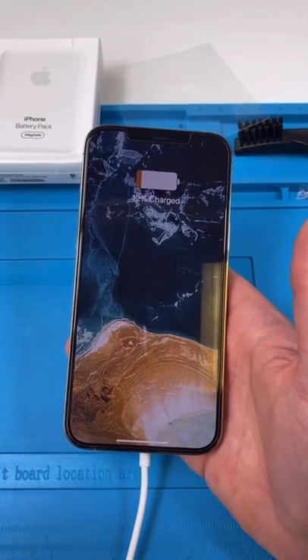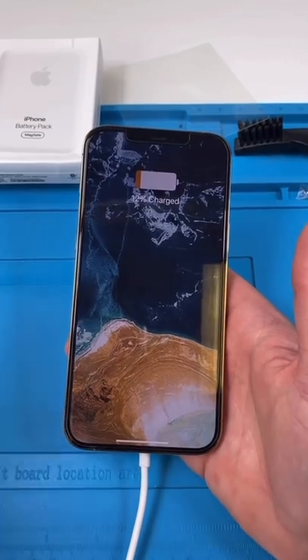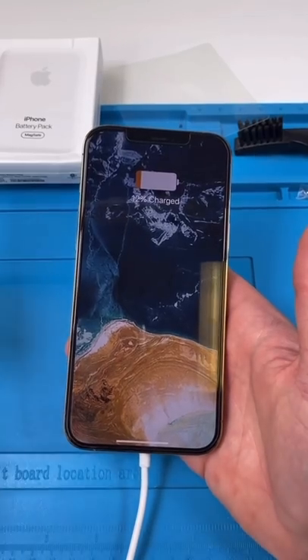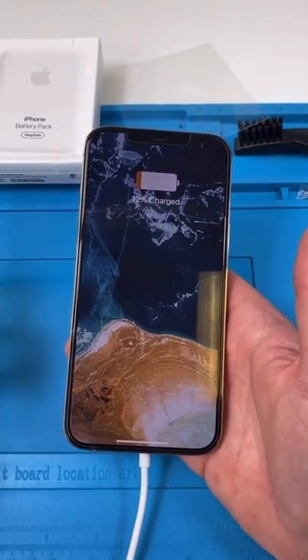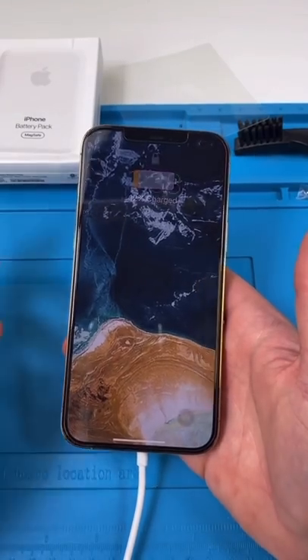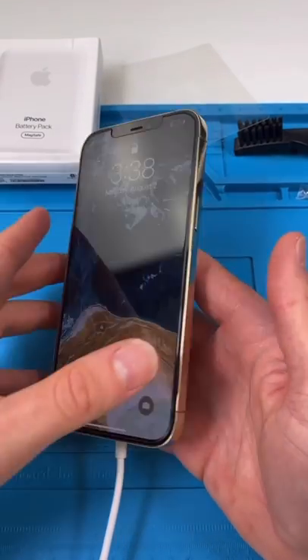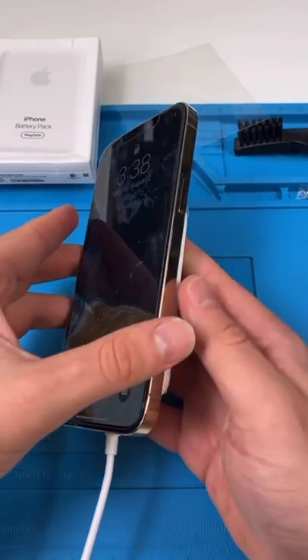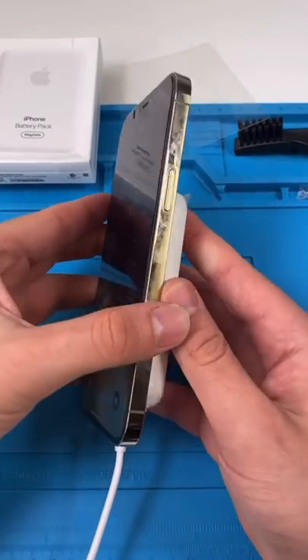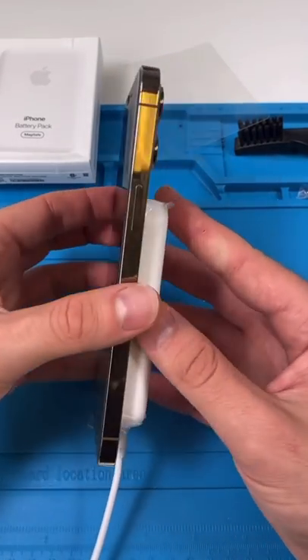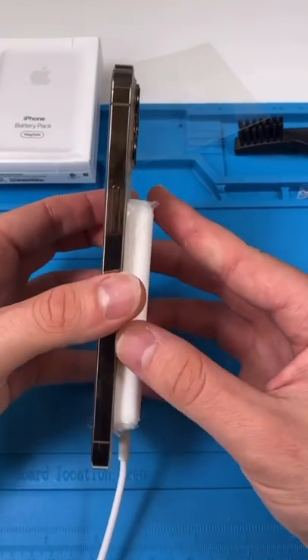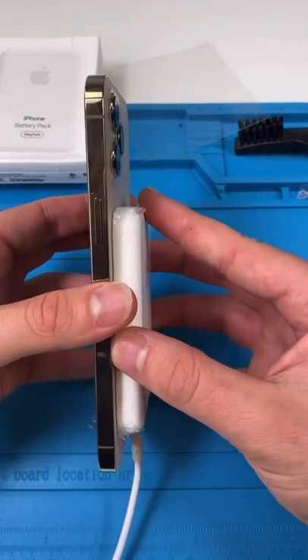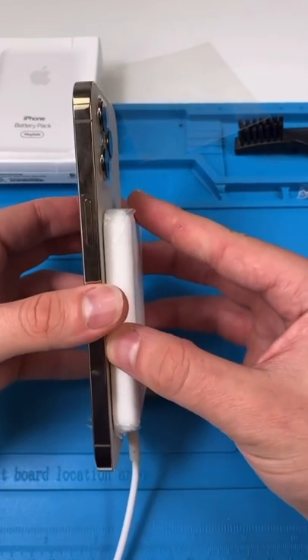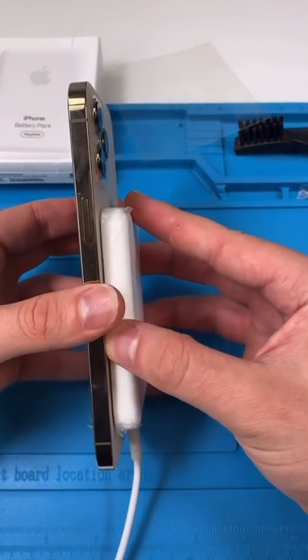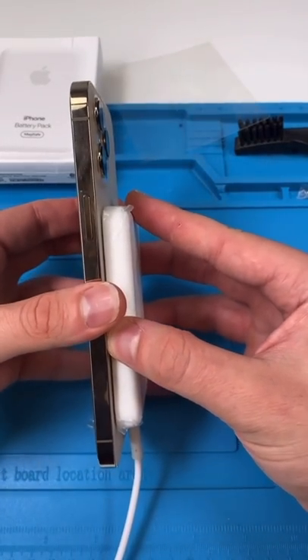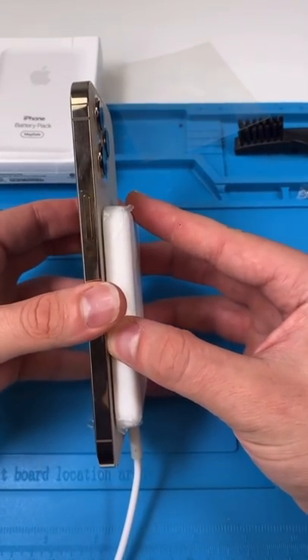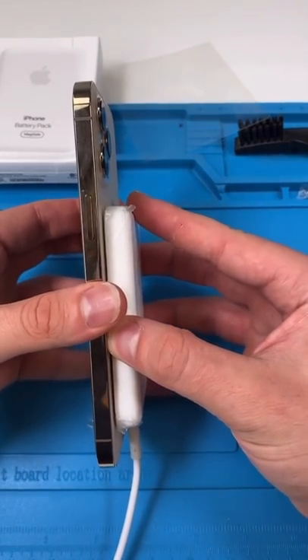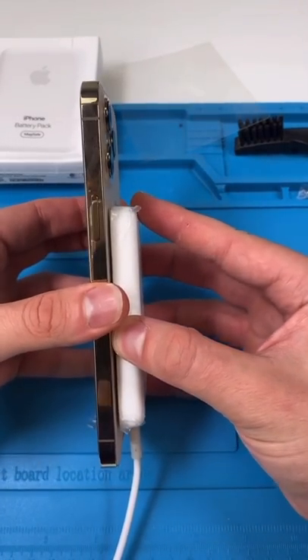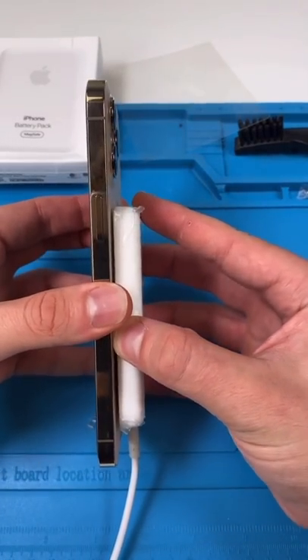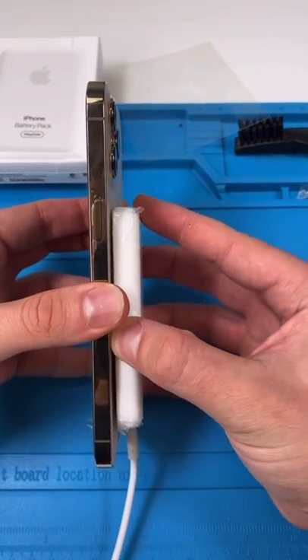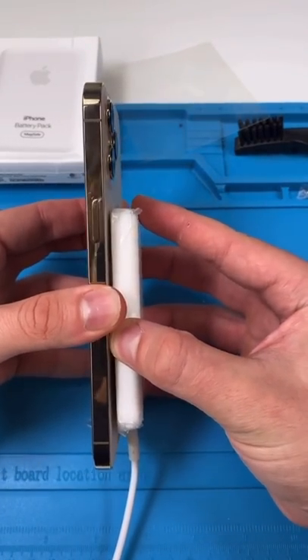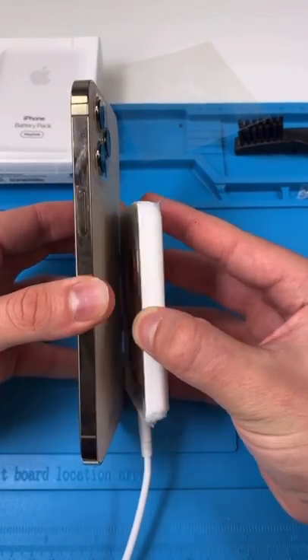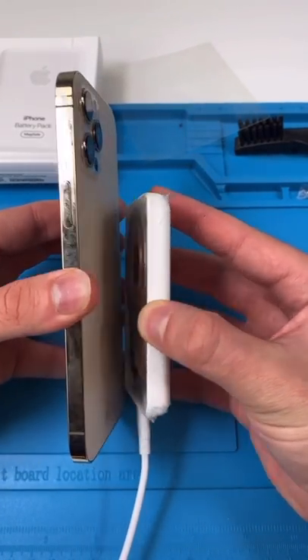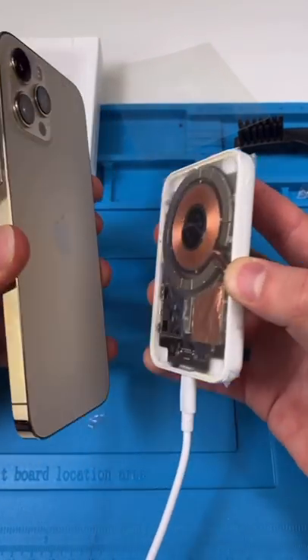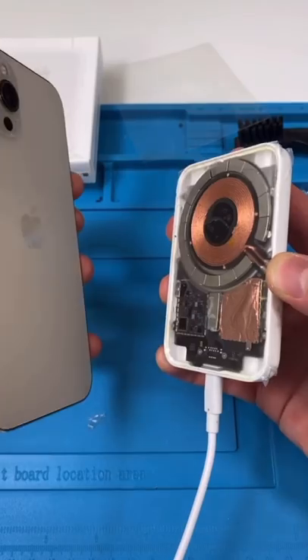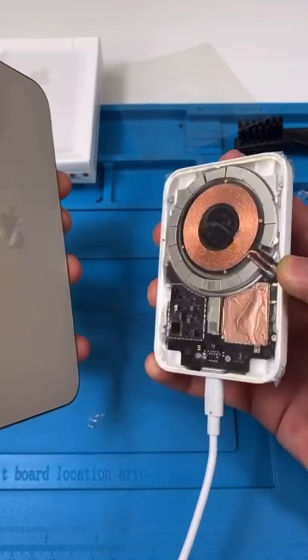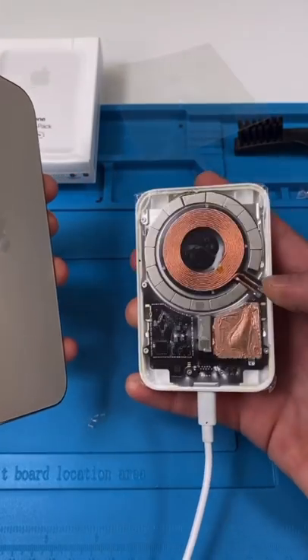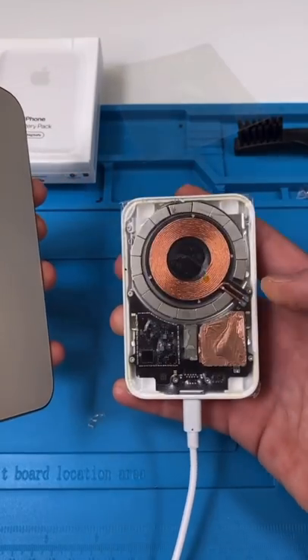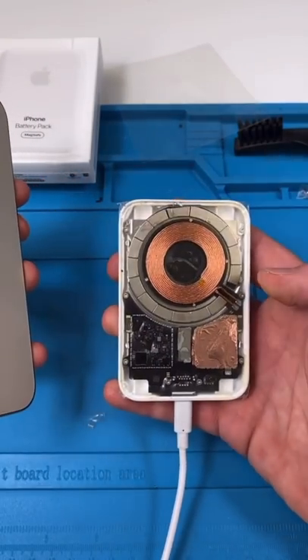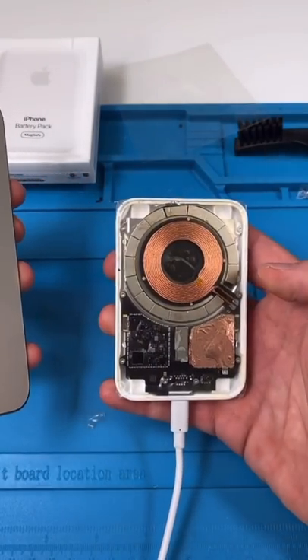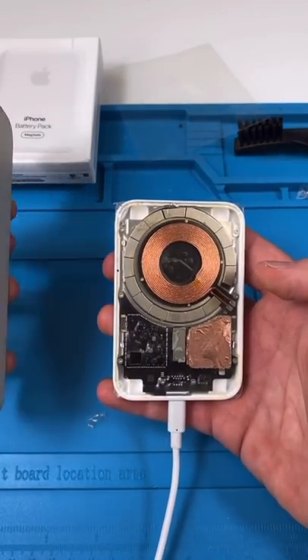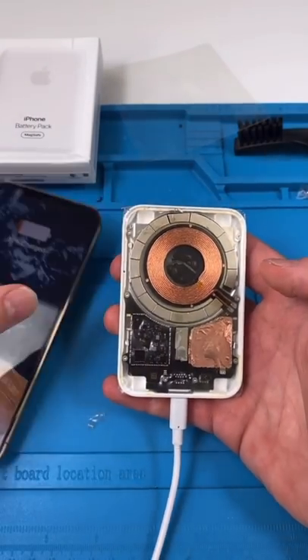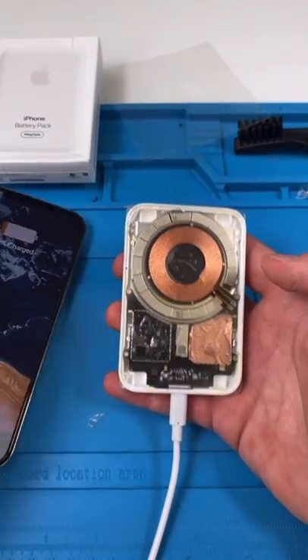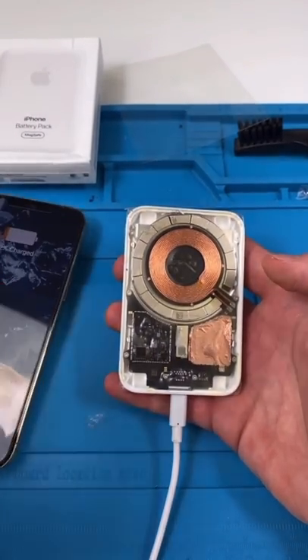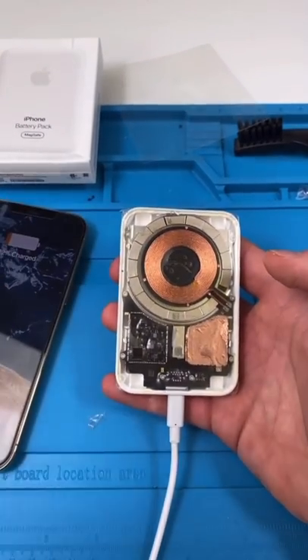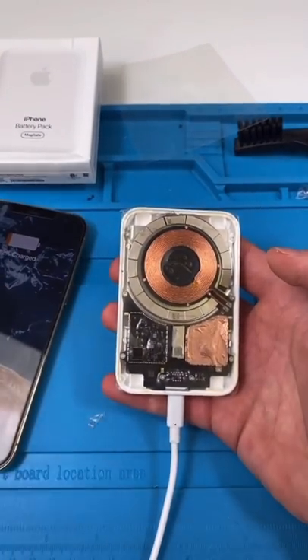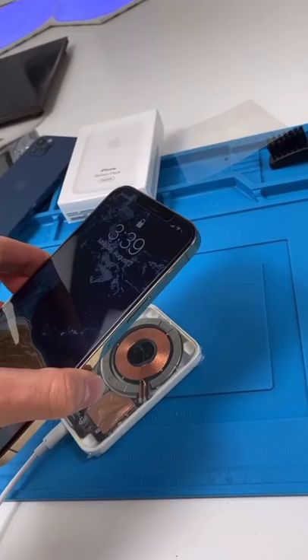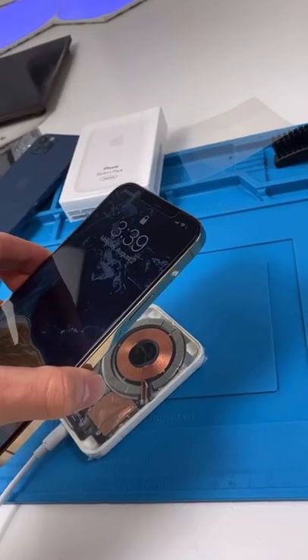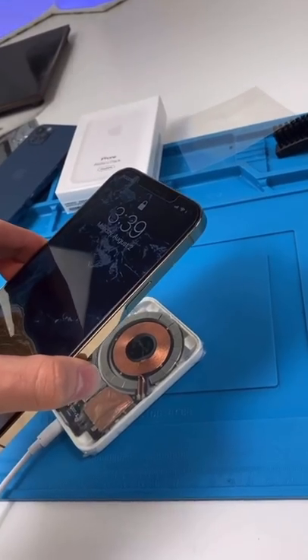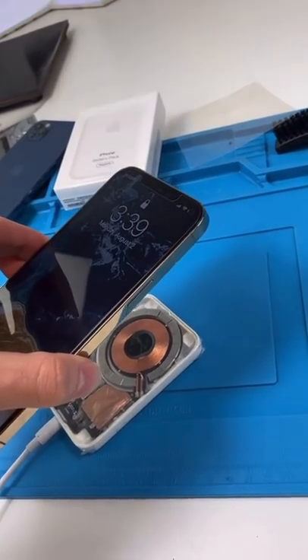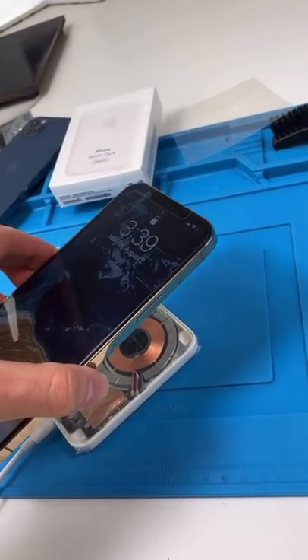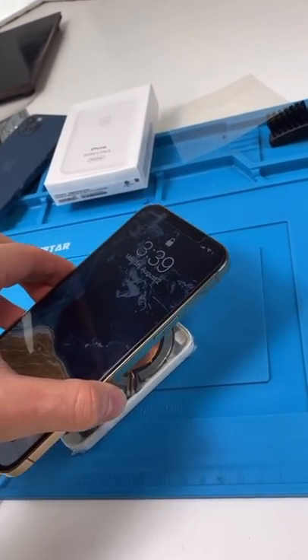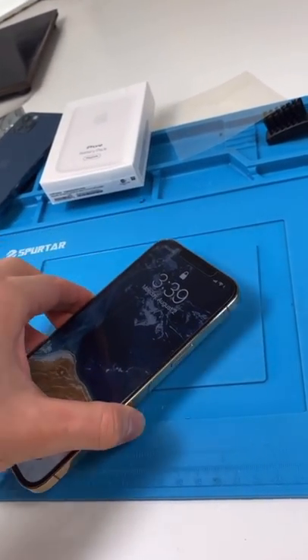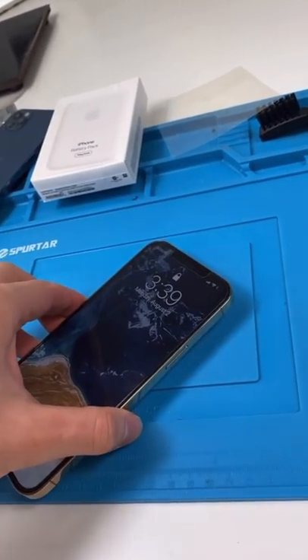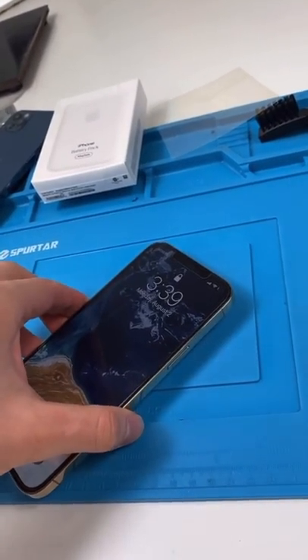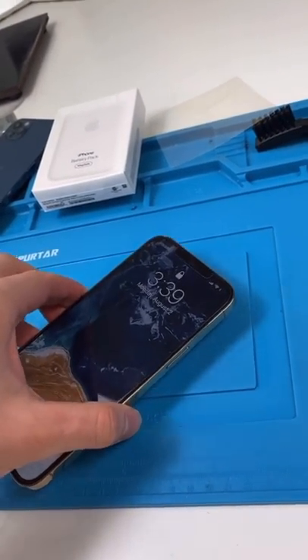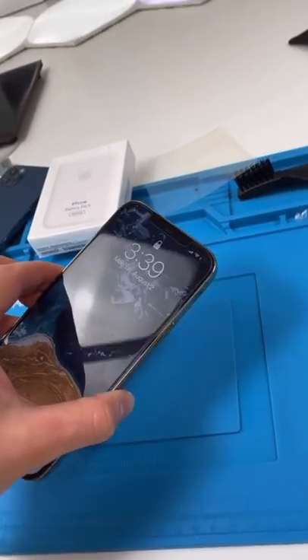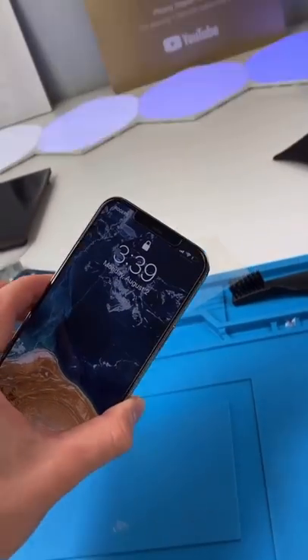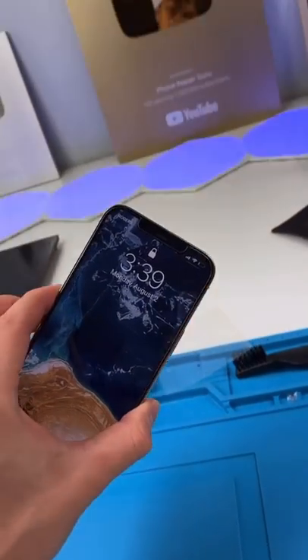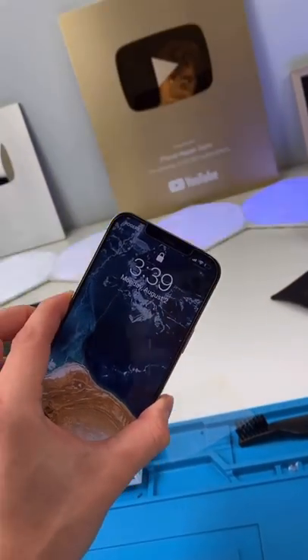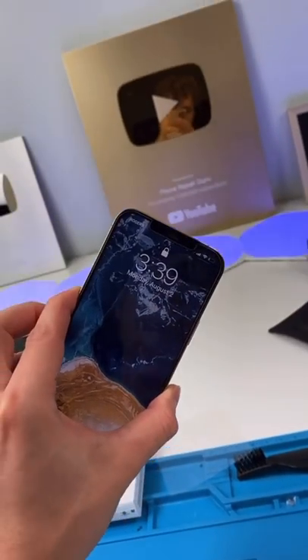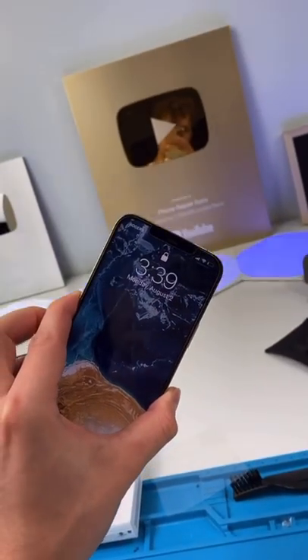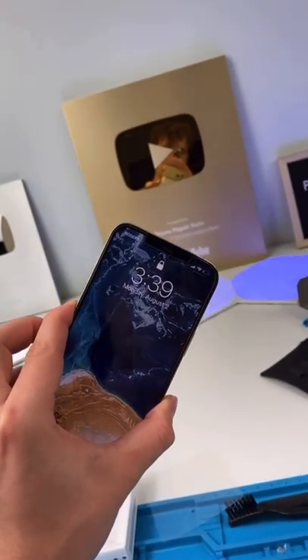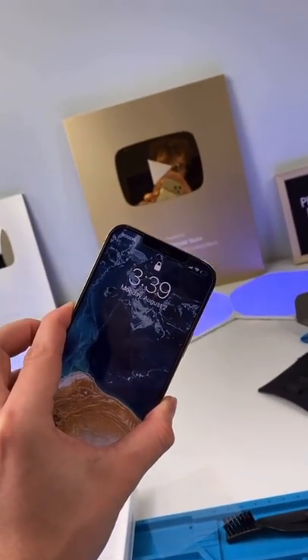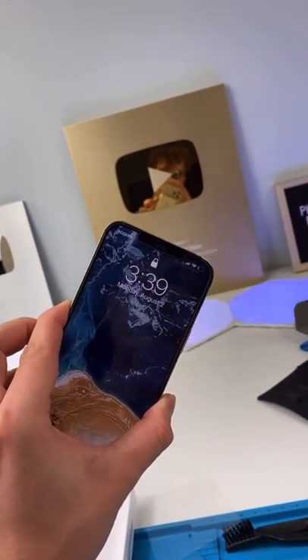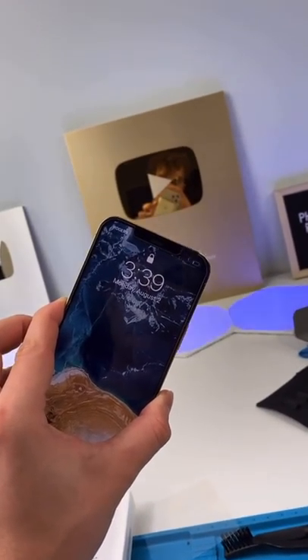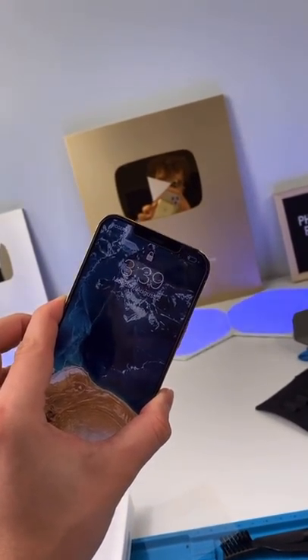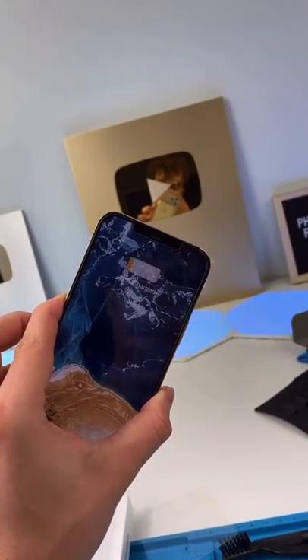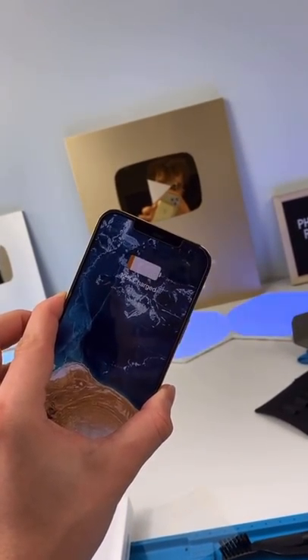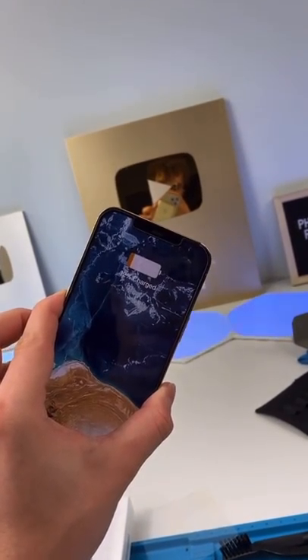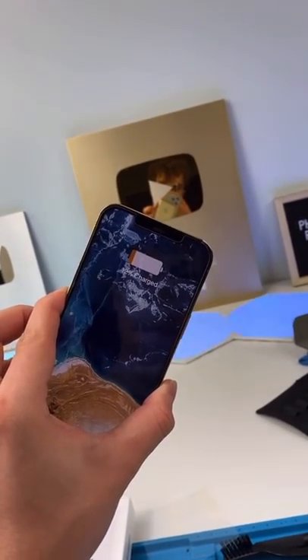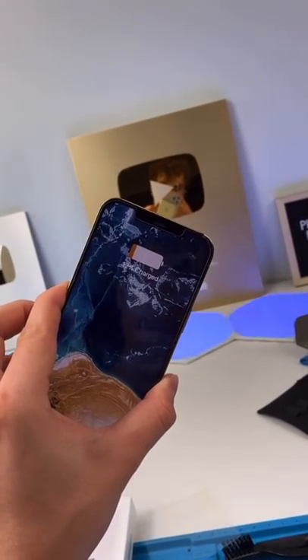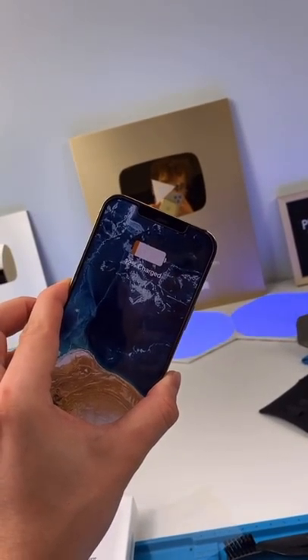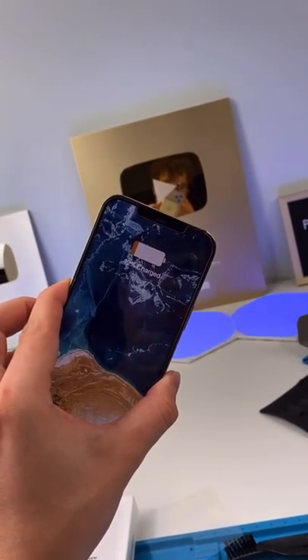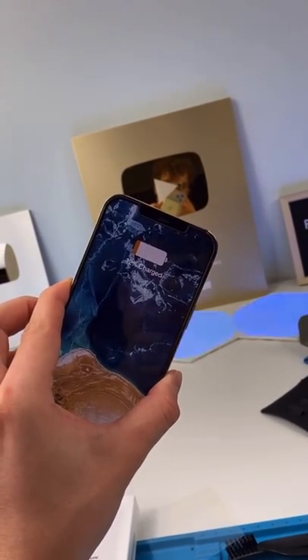And it's working. Let's see if it comes off without any problems. And just like that, we have the world's first customized battery pack.